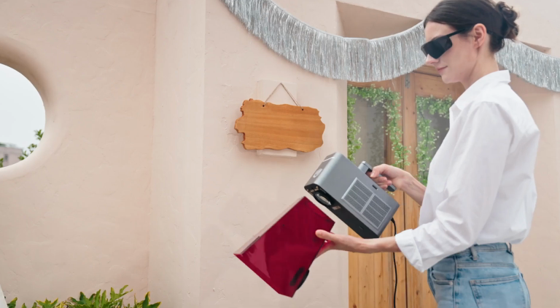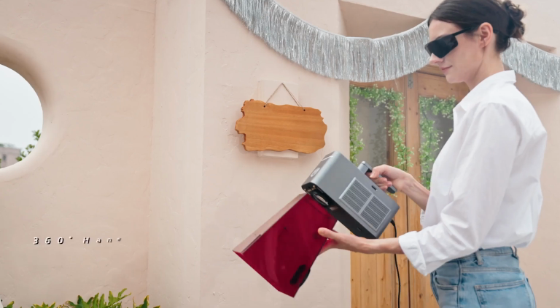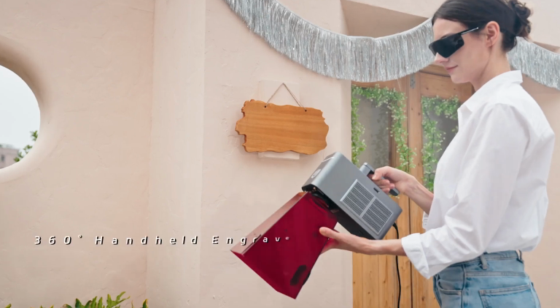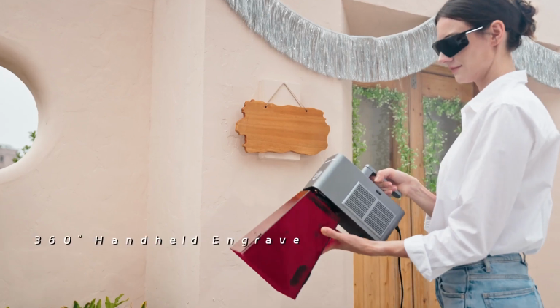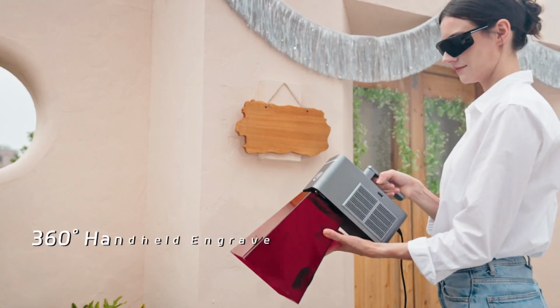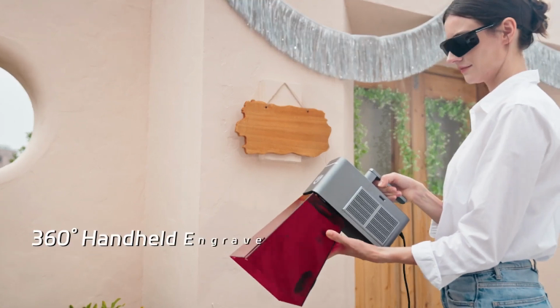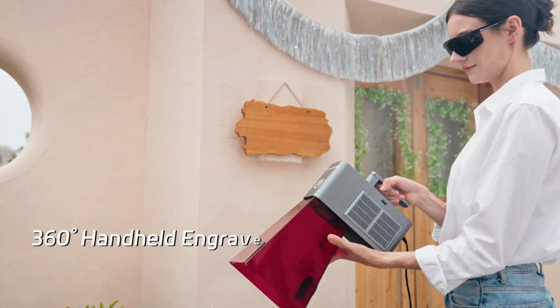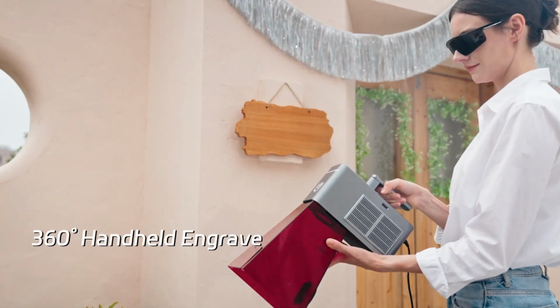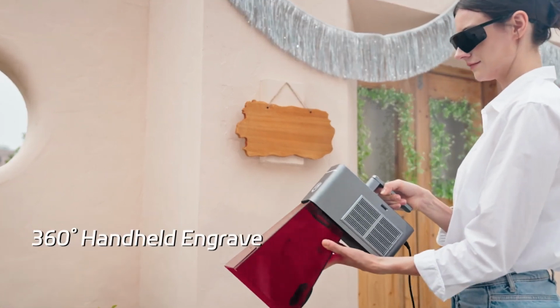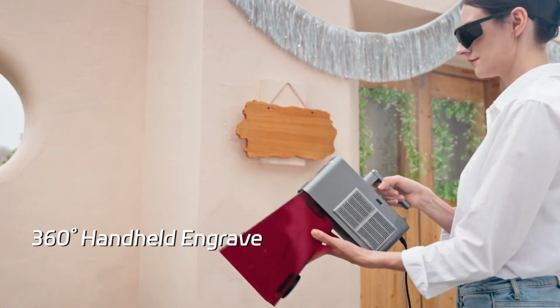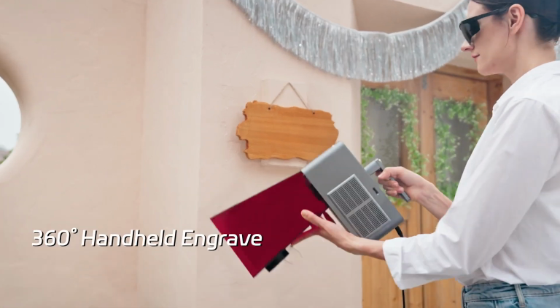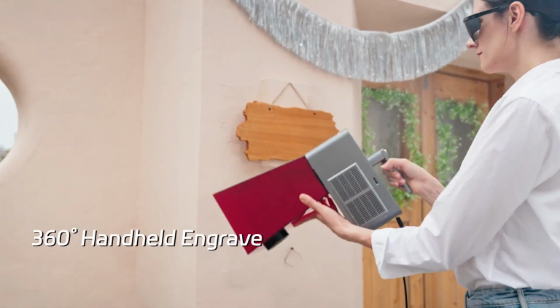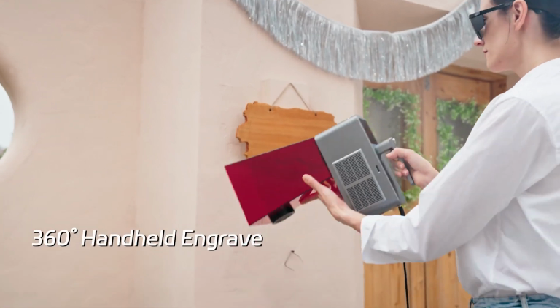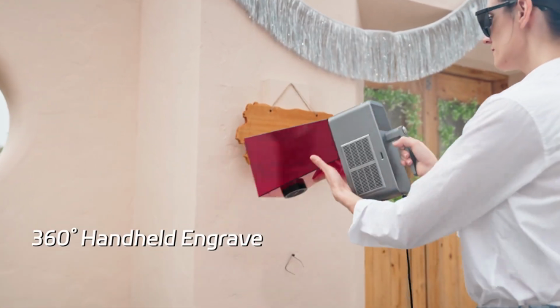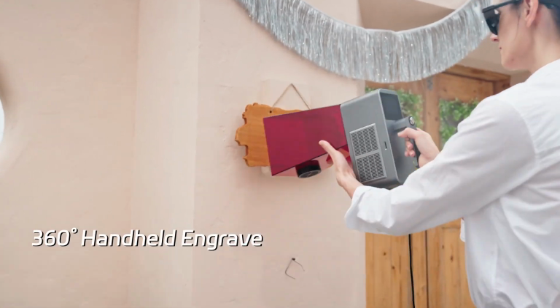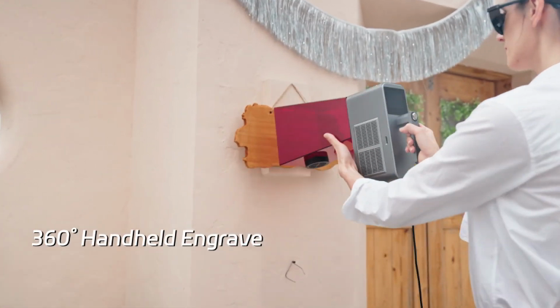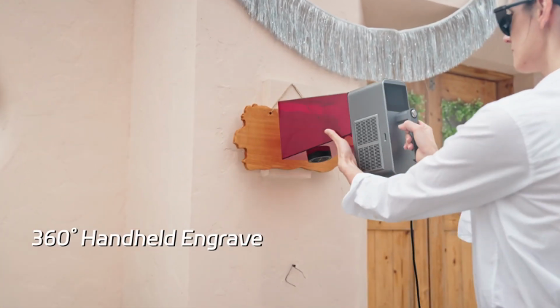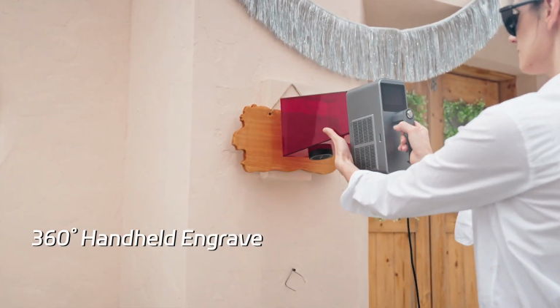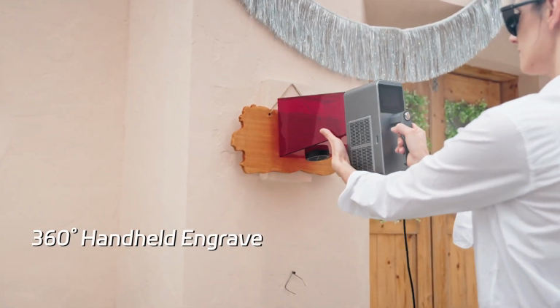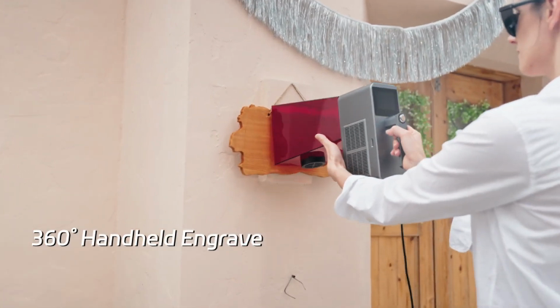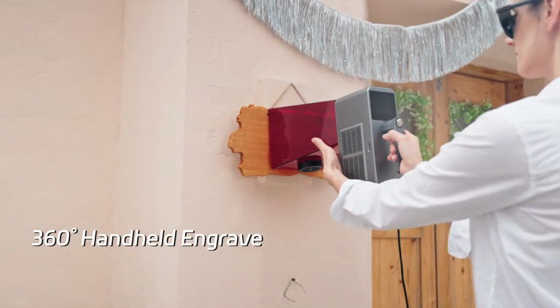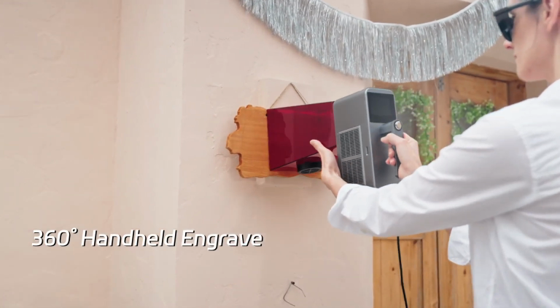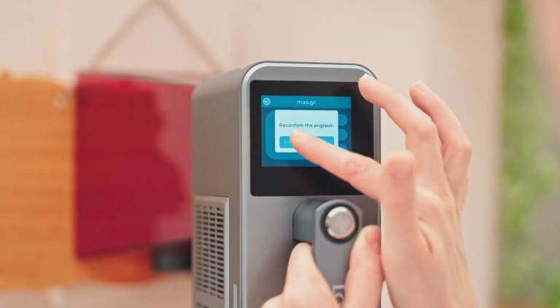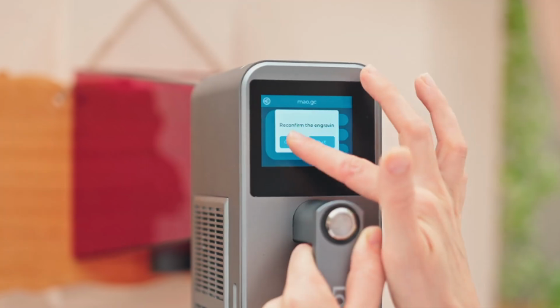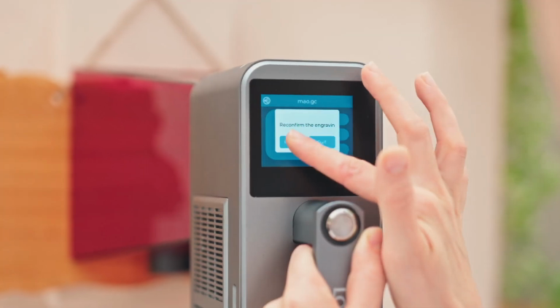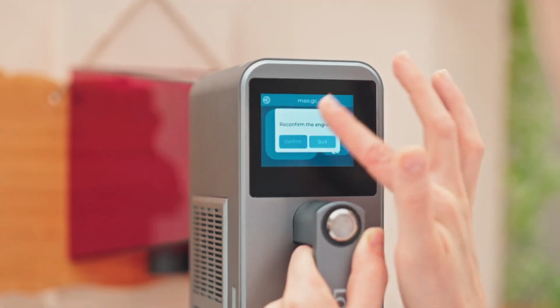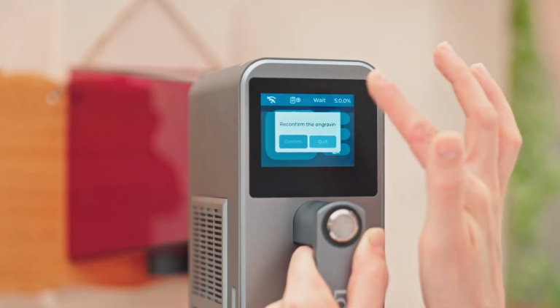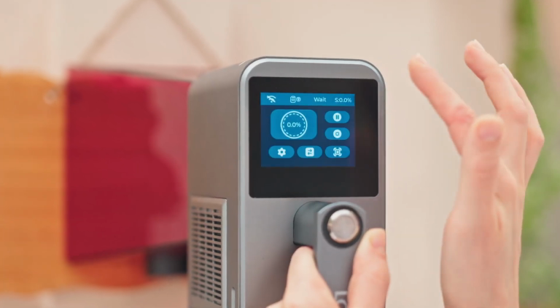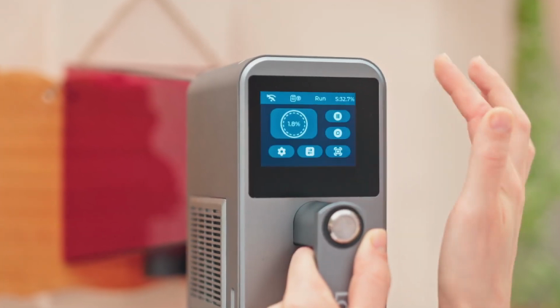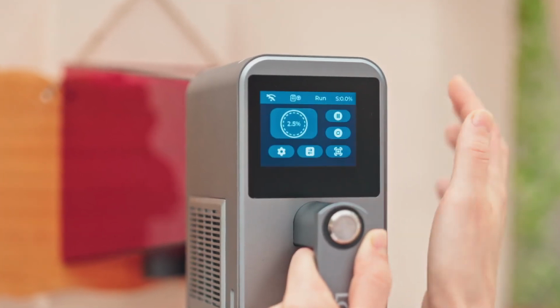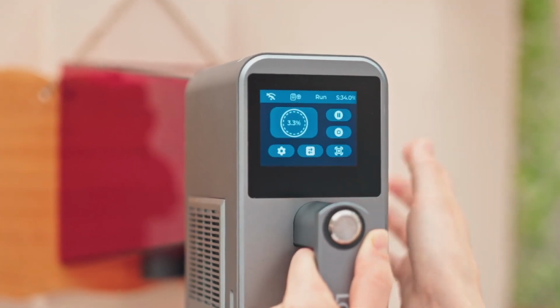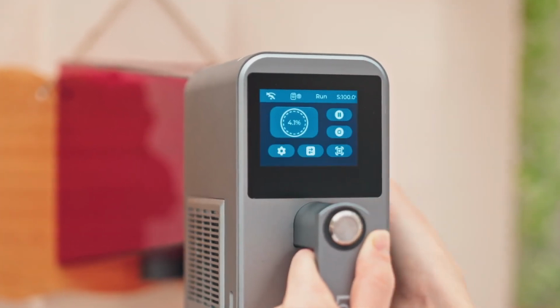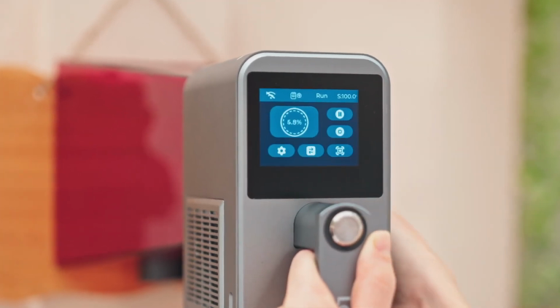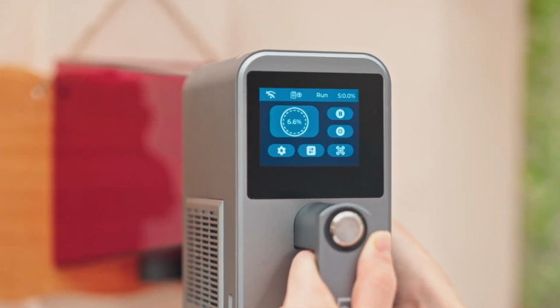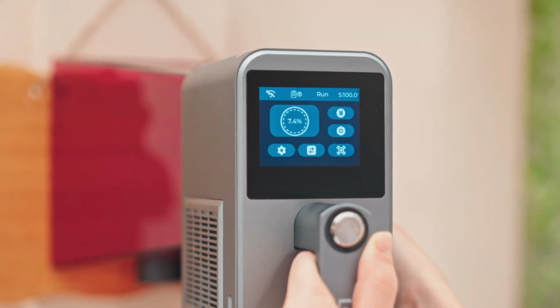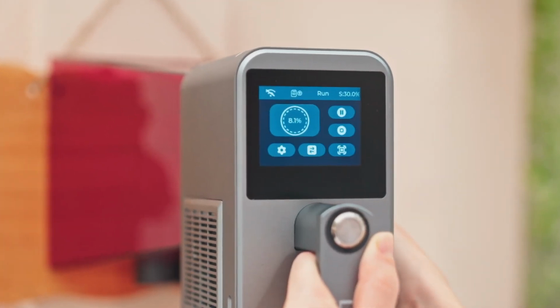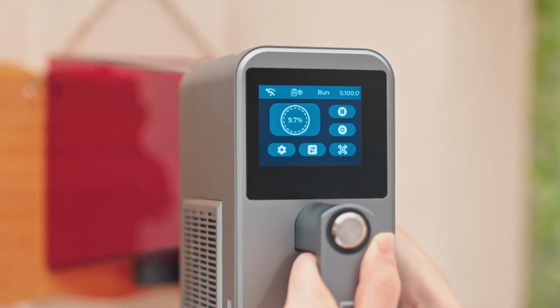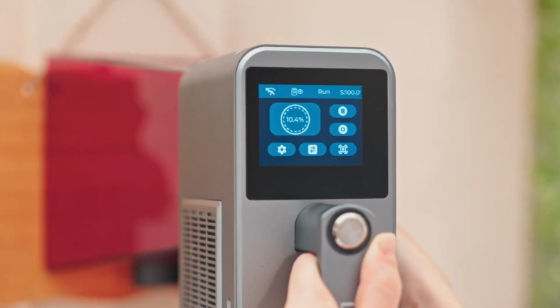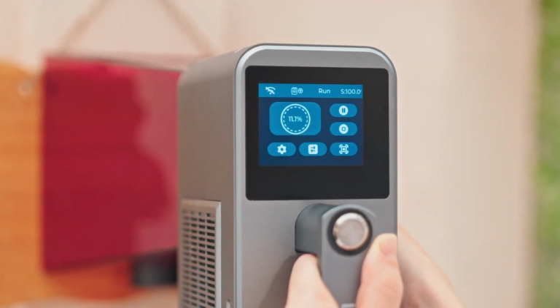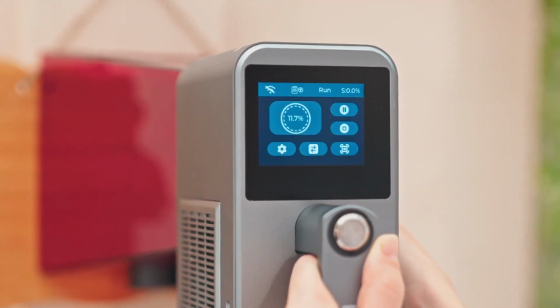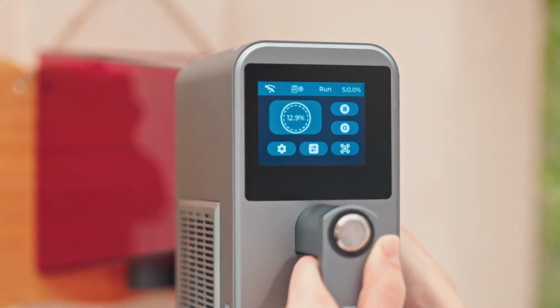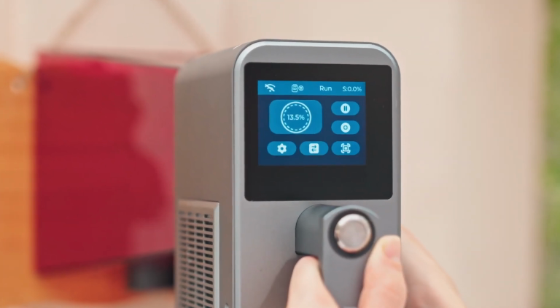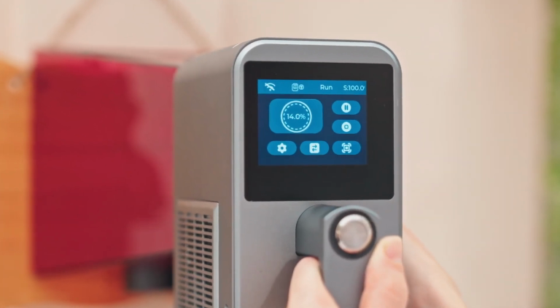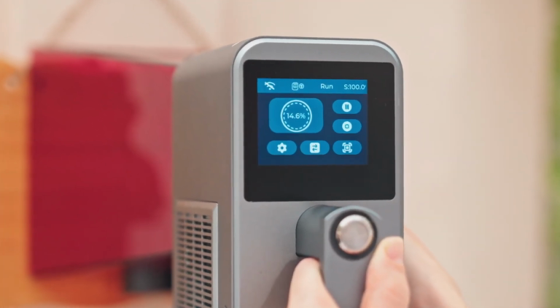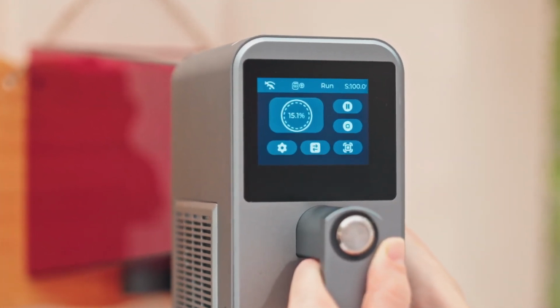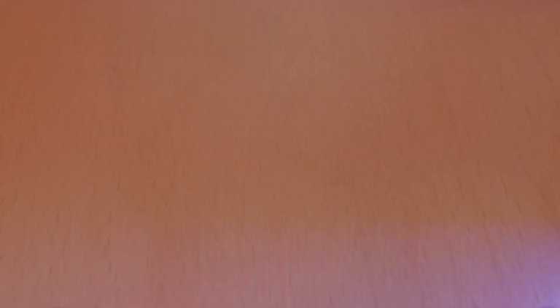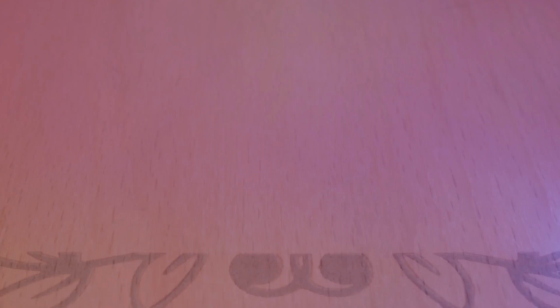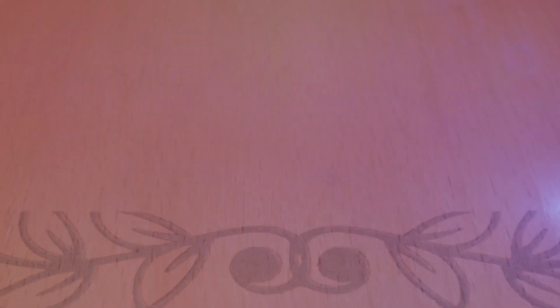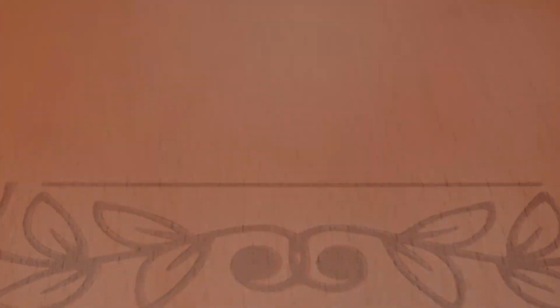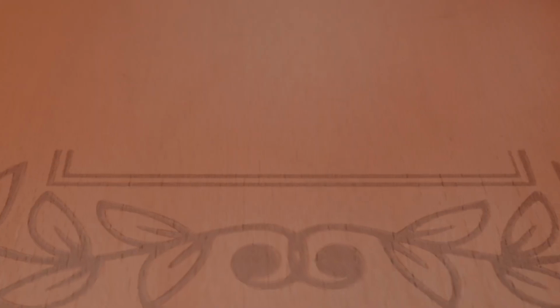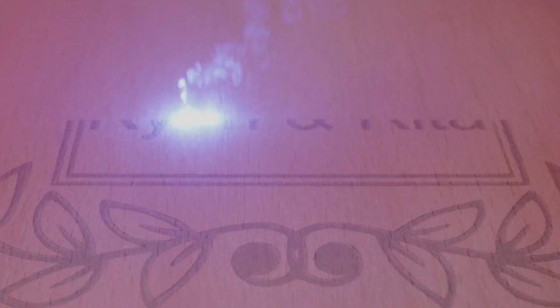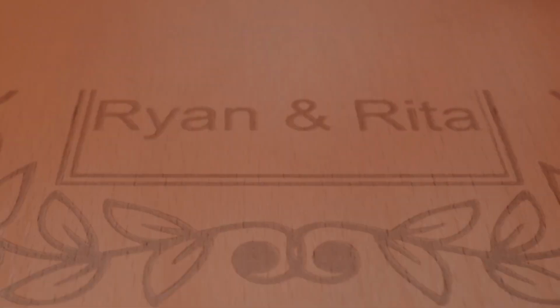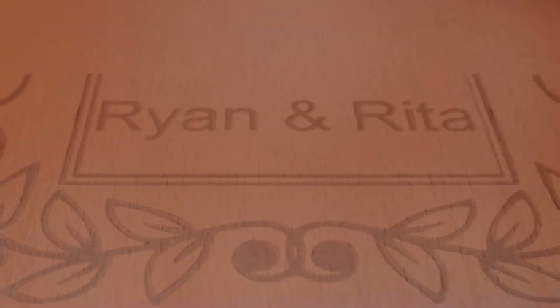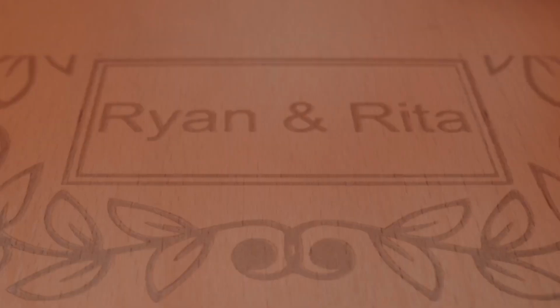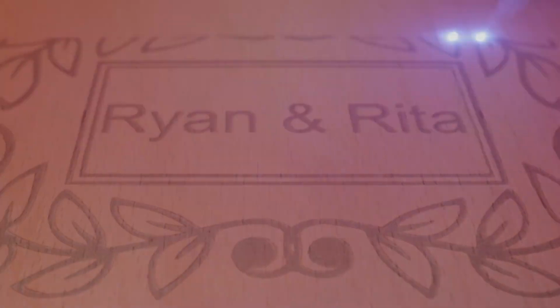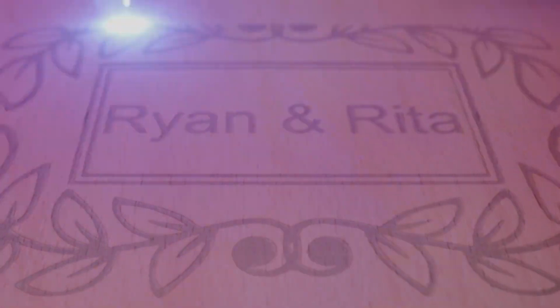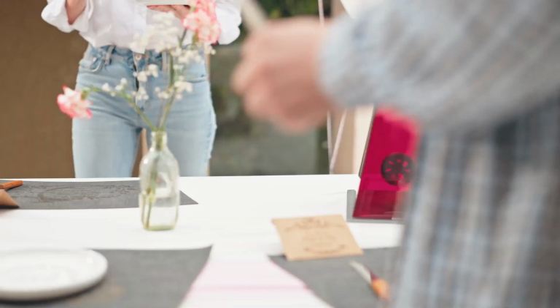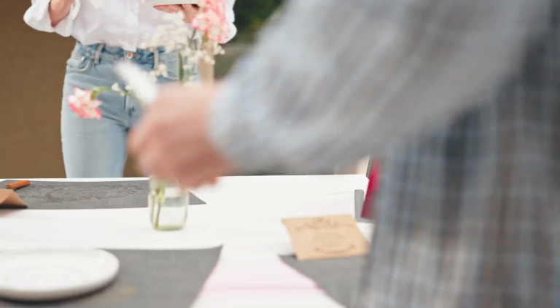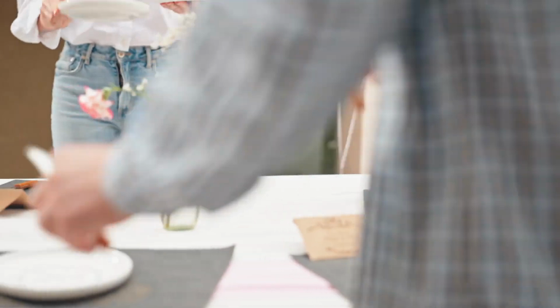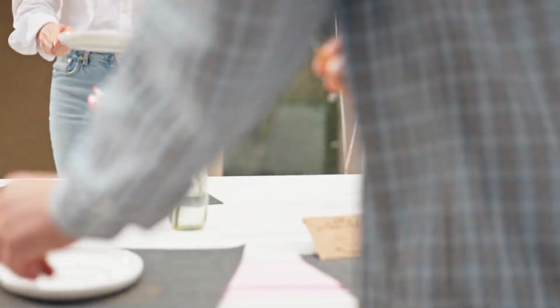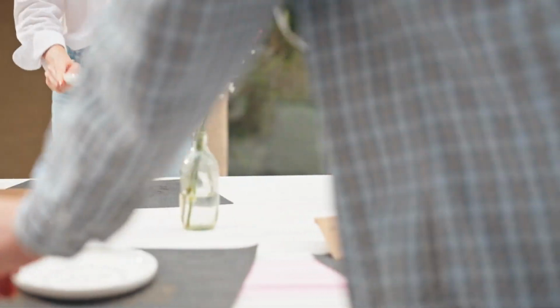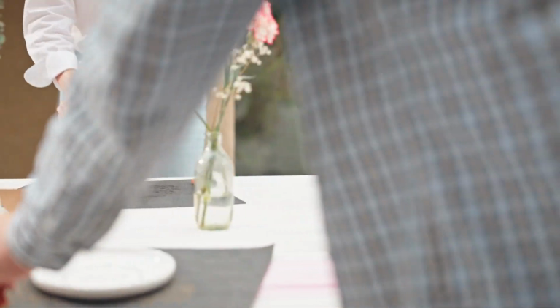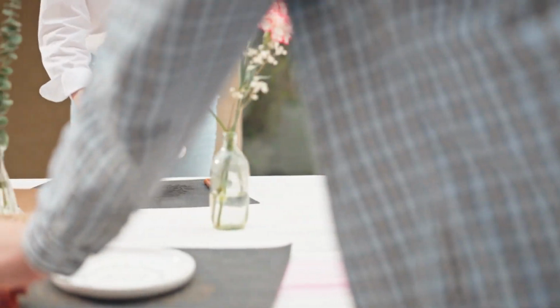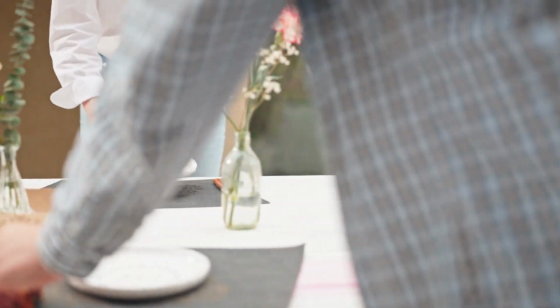360 degrees of freedom in the palm of your hand. Create offline, expand your possibilities, and achieve unmatched precision with handheld engraving.